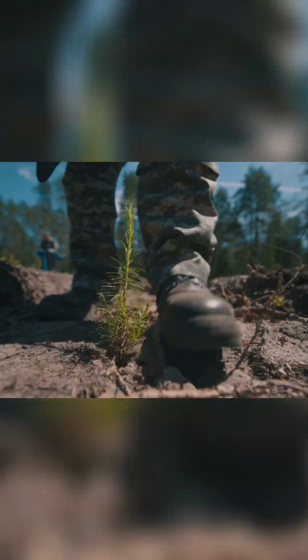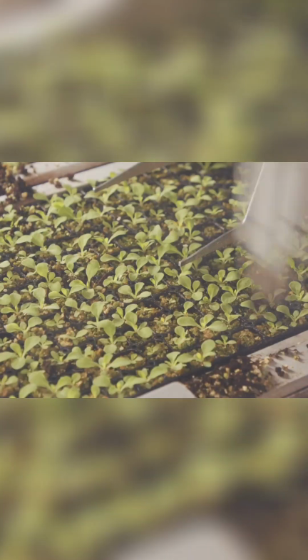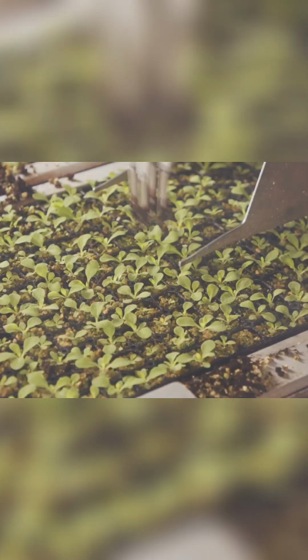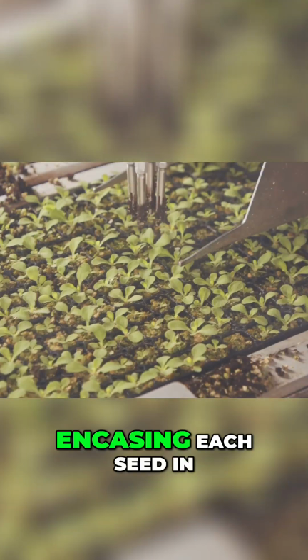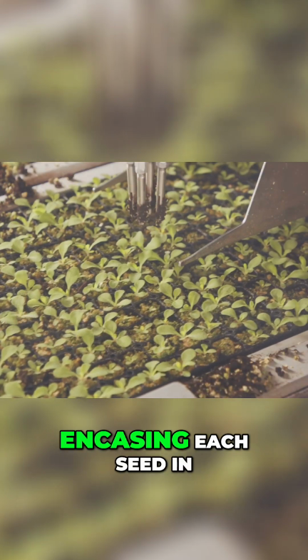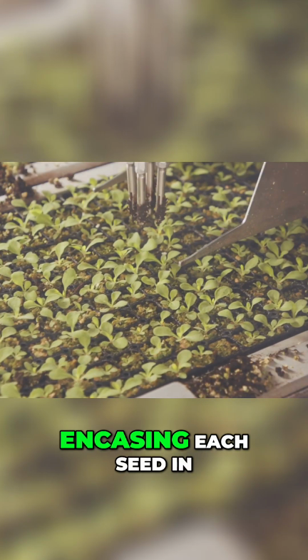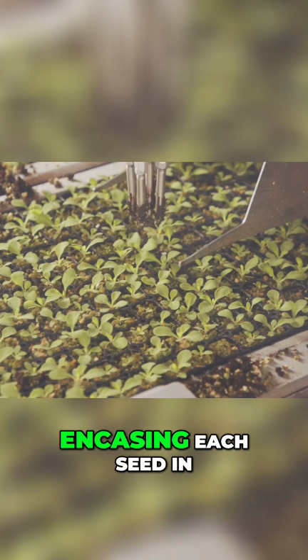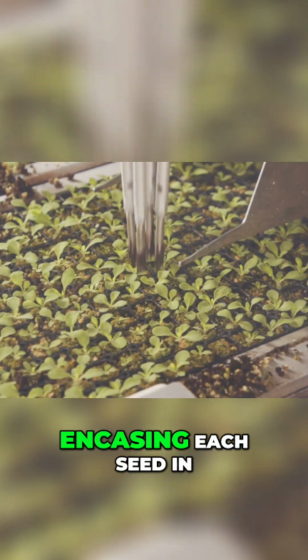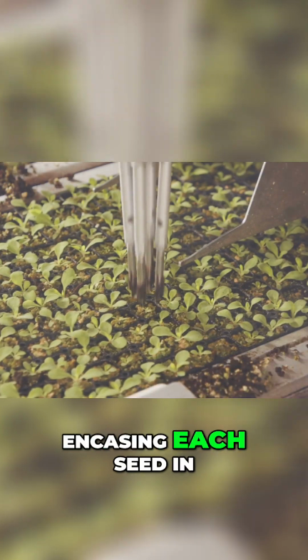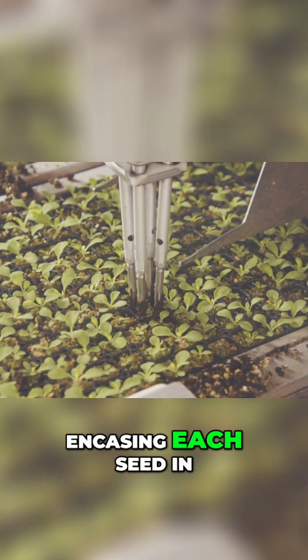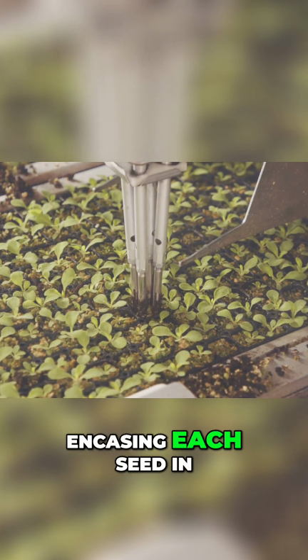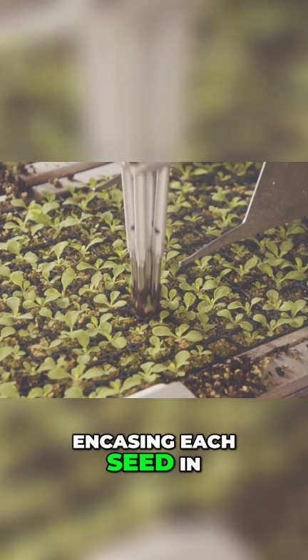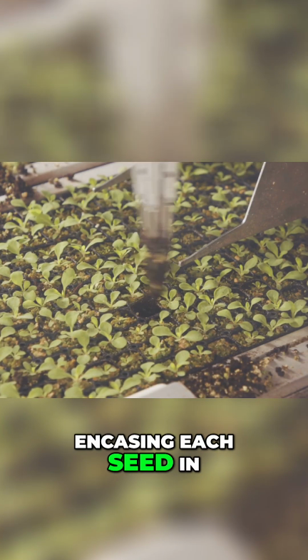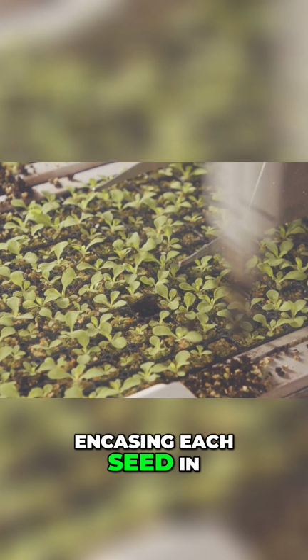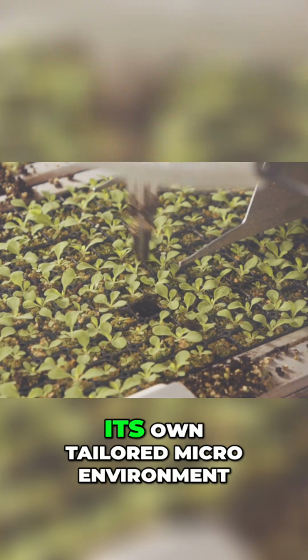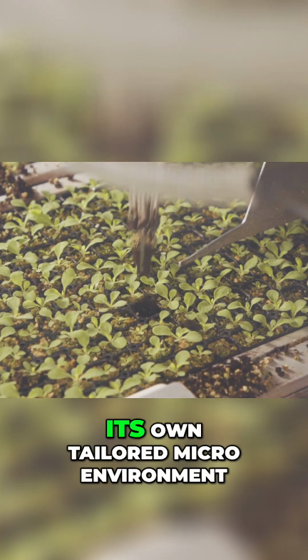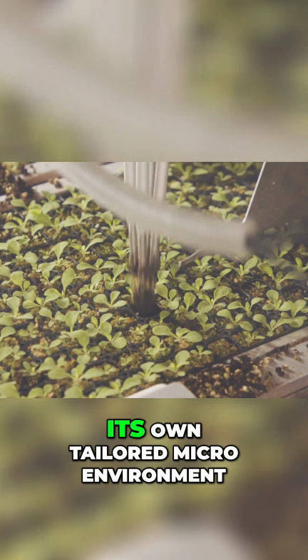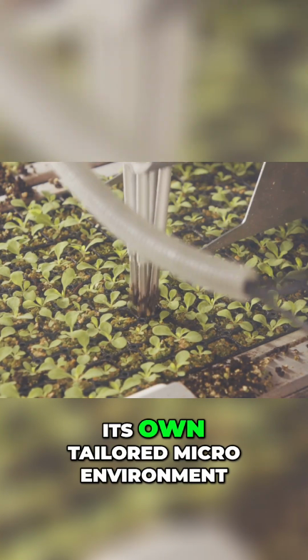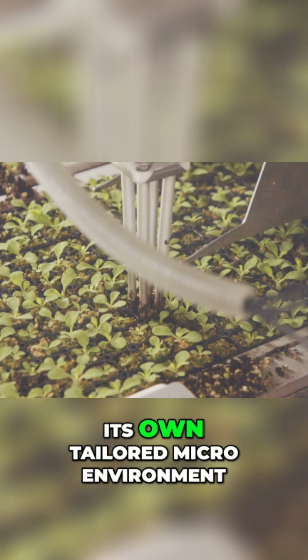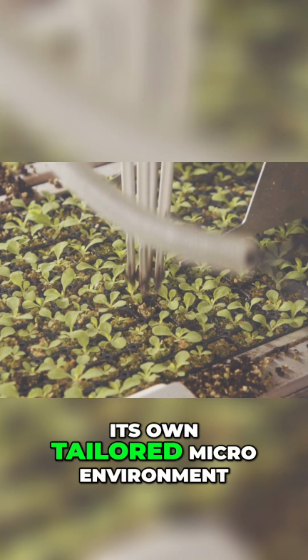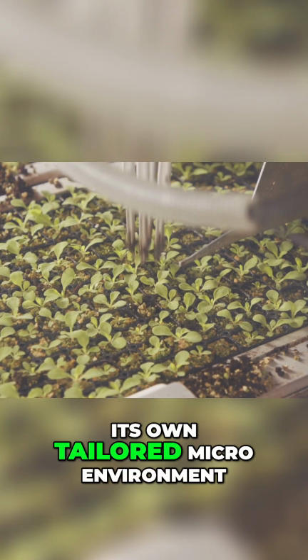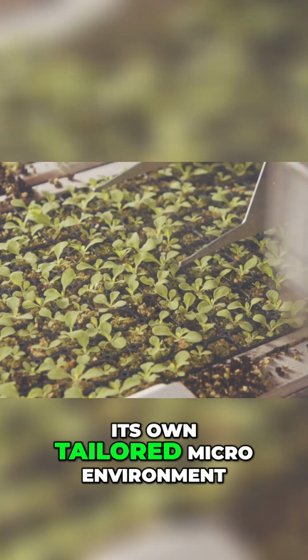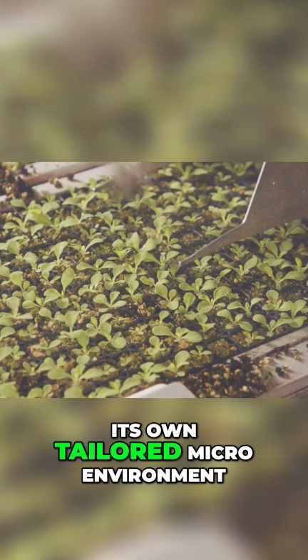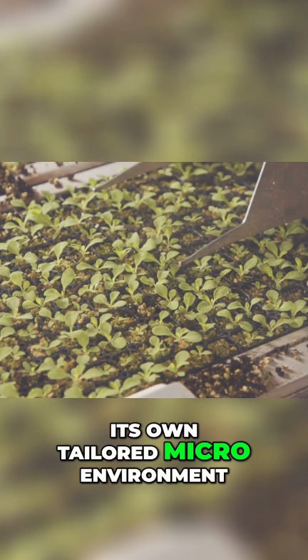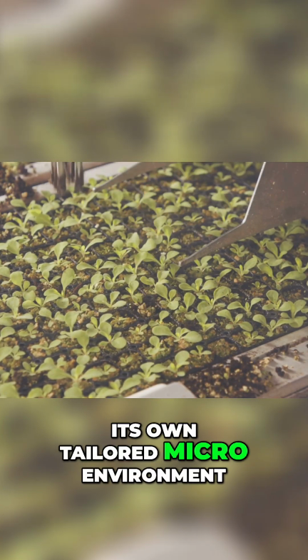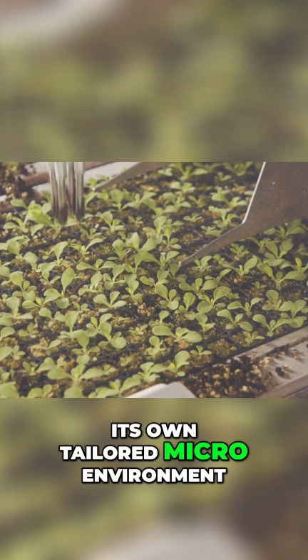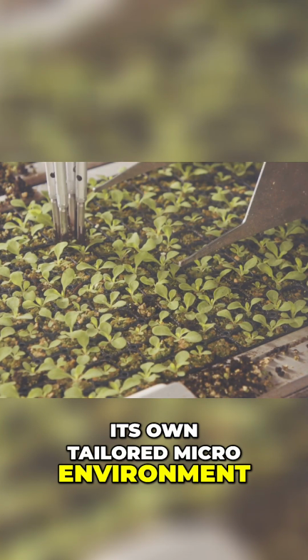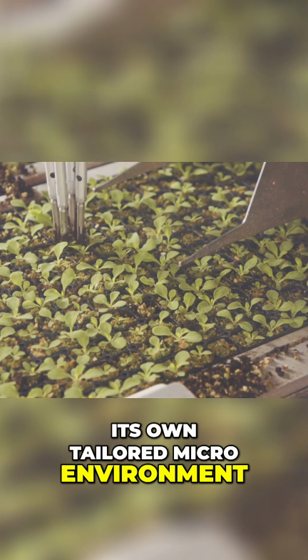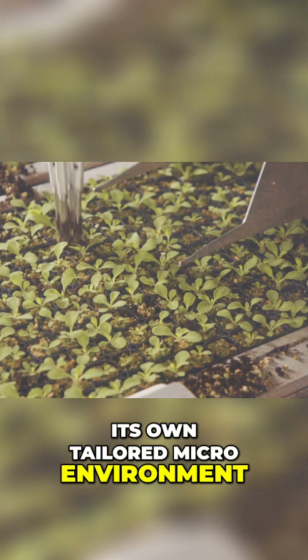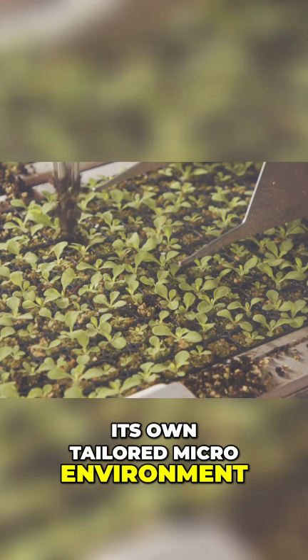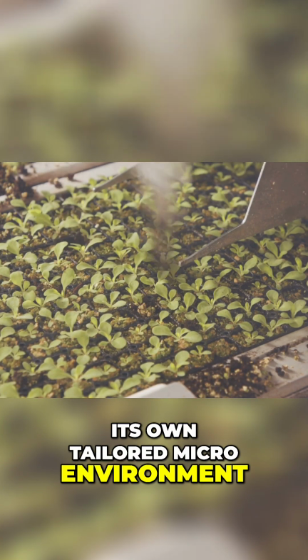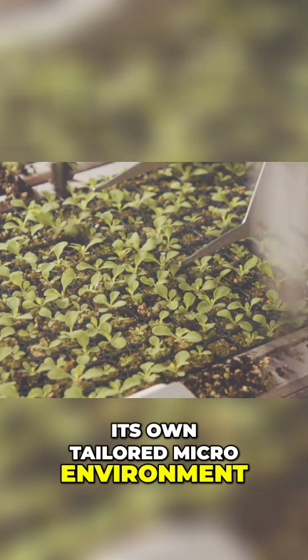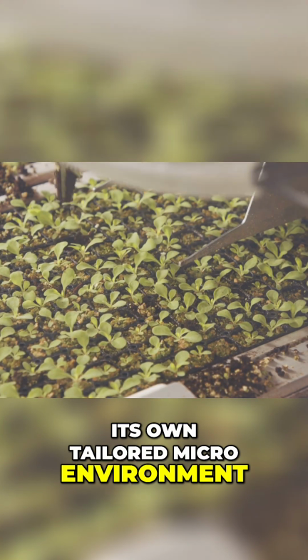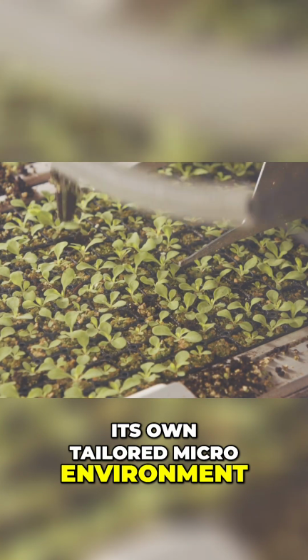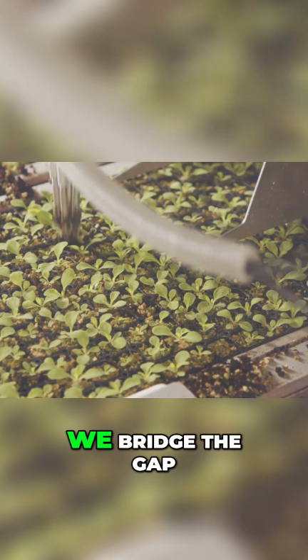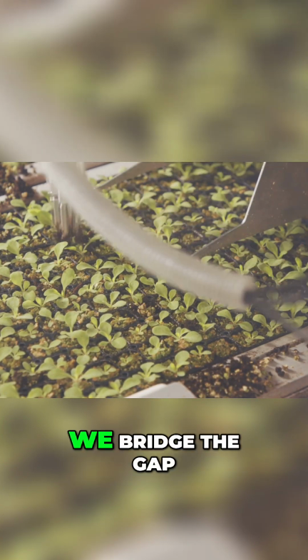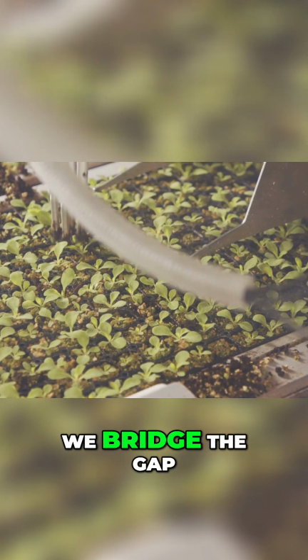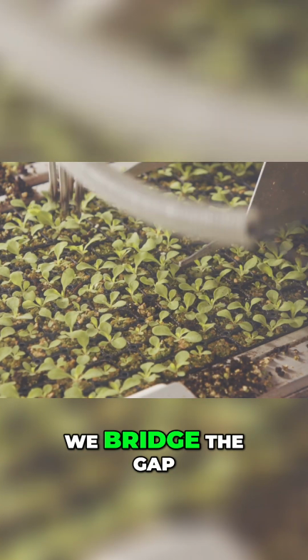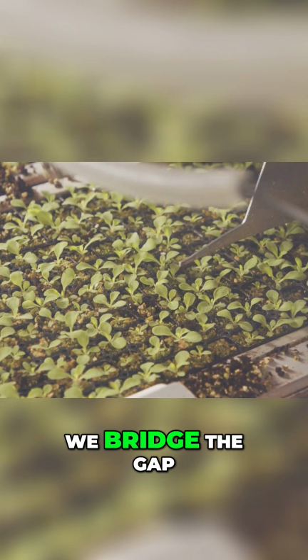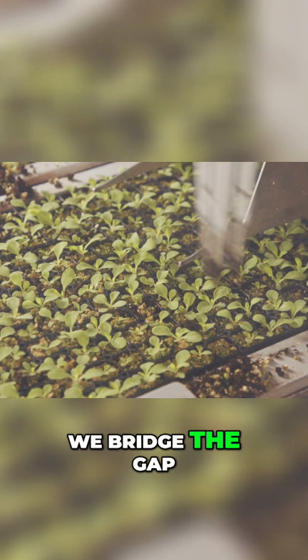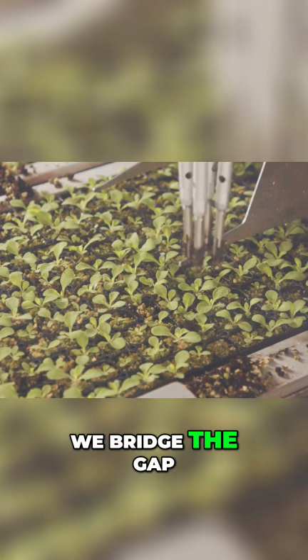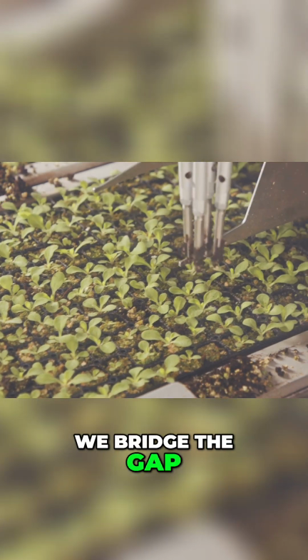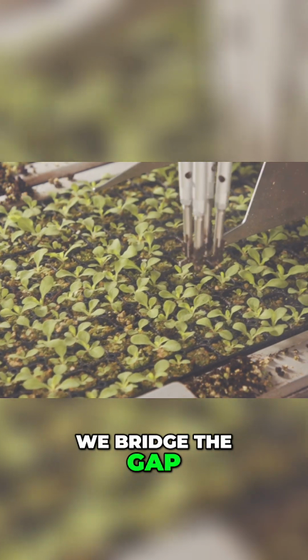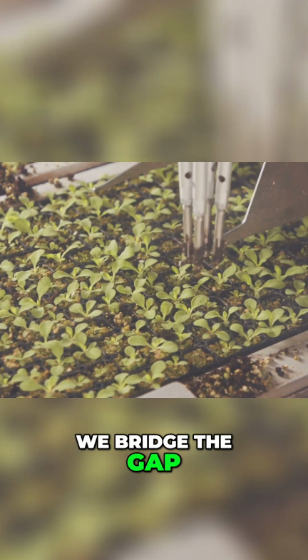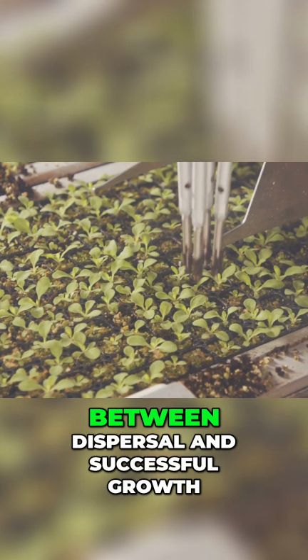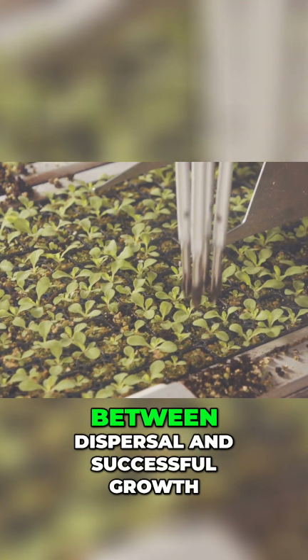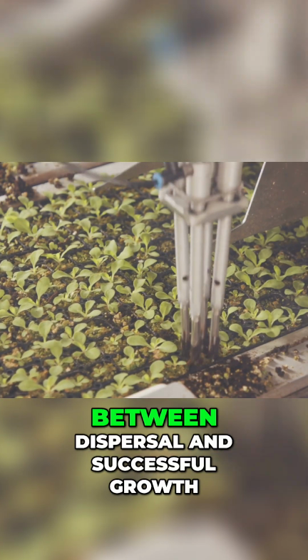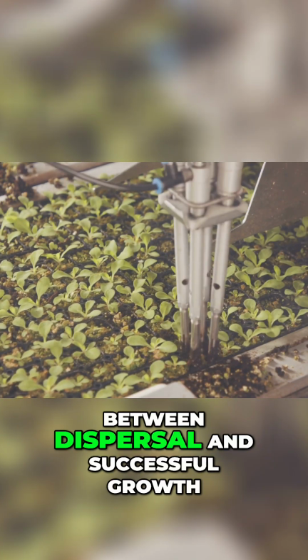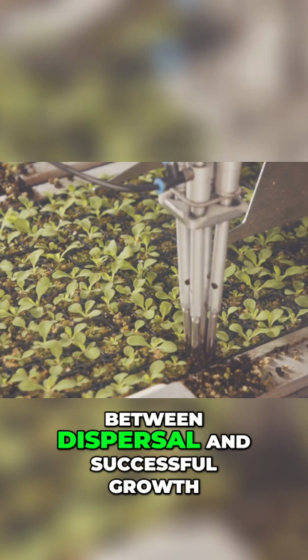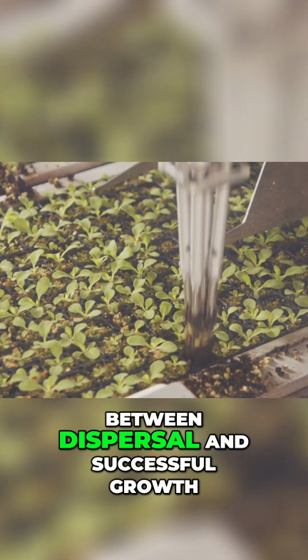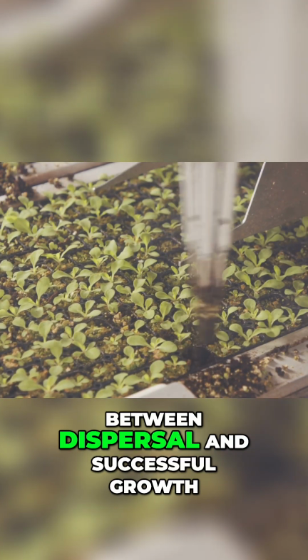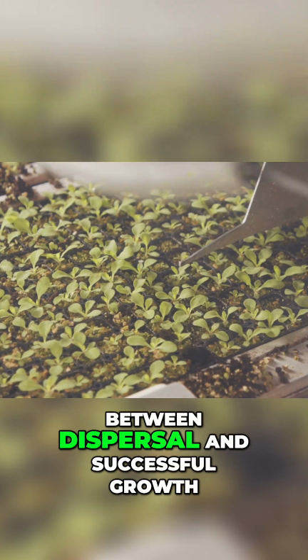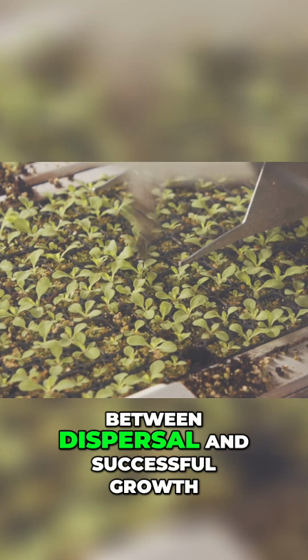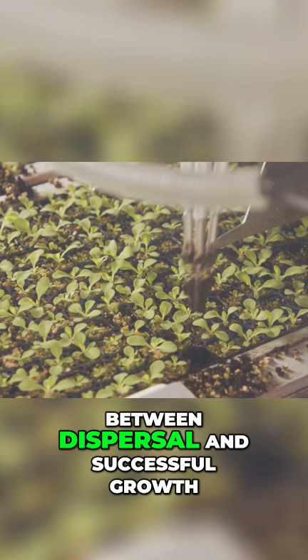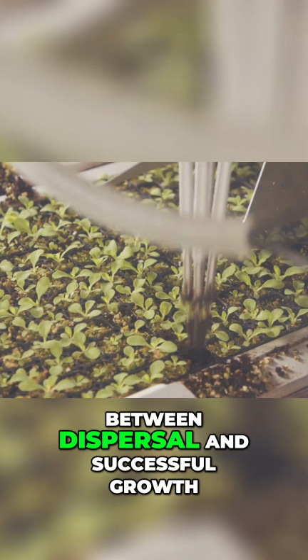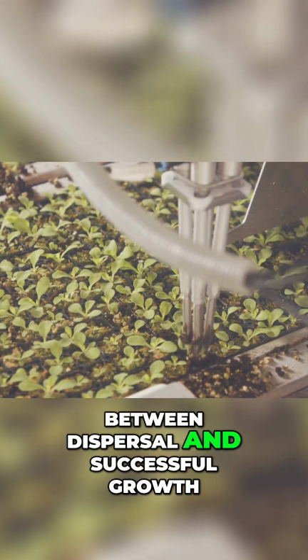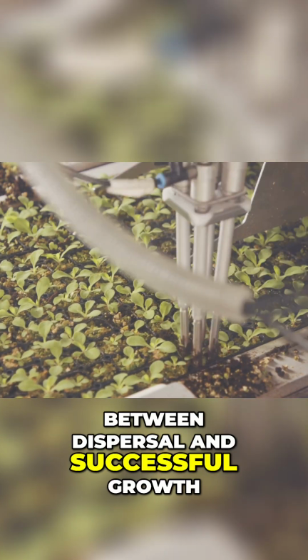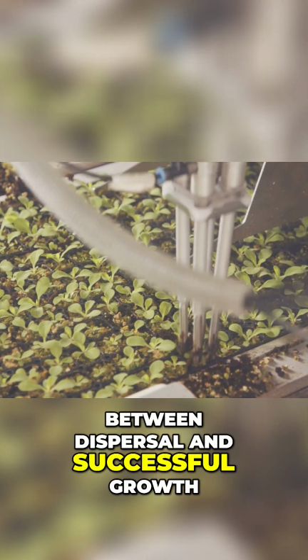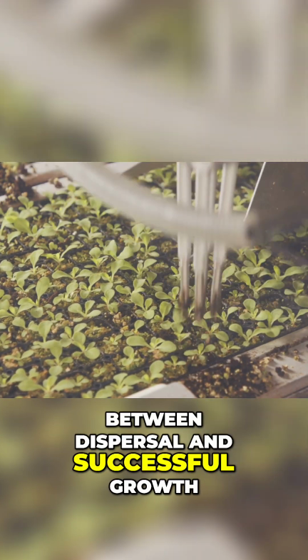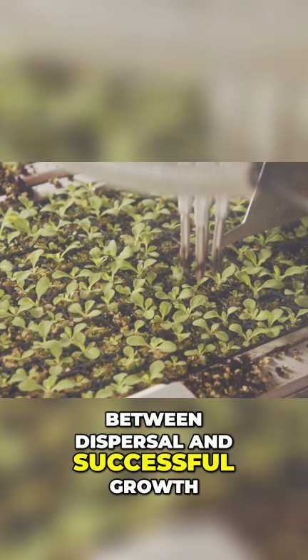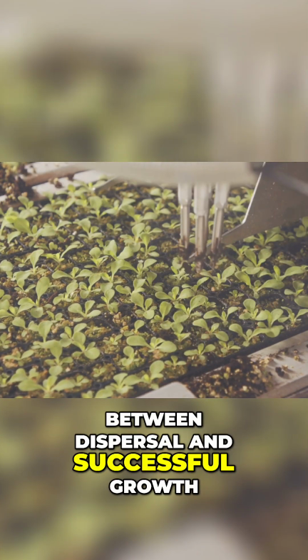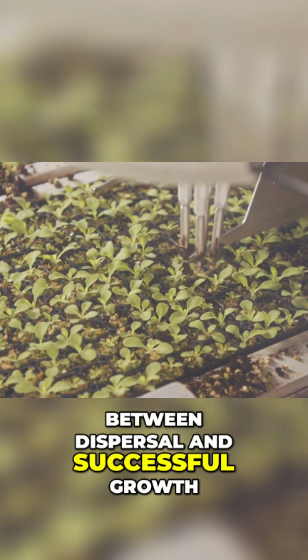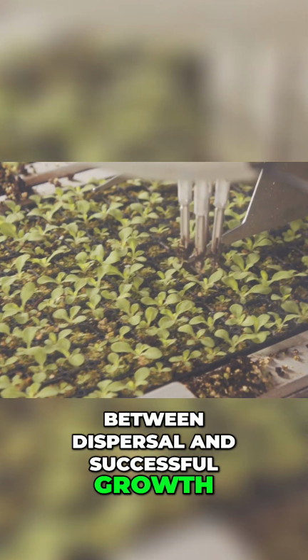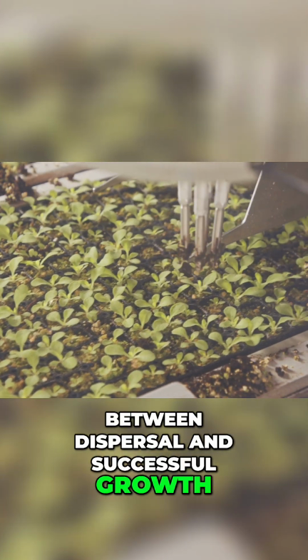By encasing each seed in its own tailored microenvironment, we bridge the gap between dispersal and successful growth.